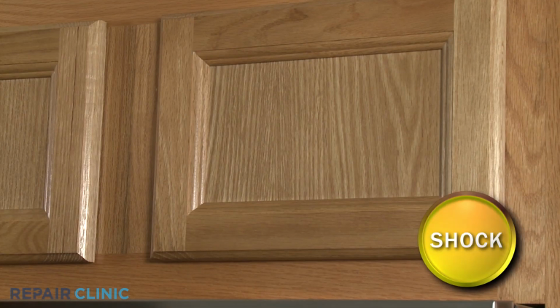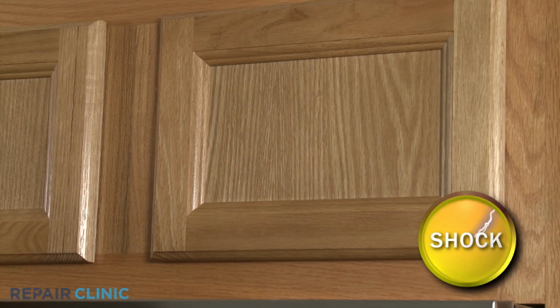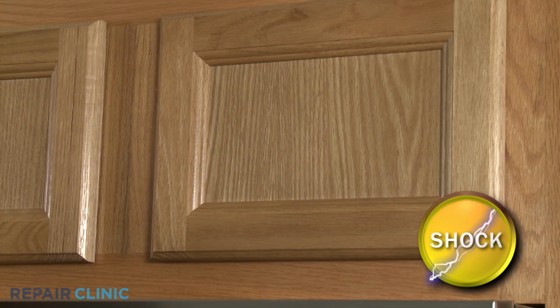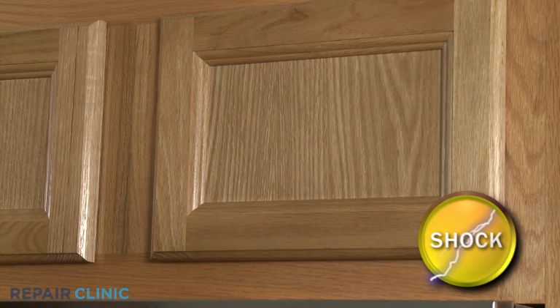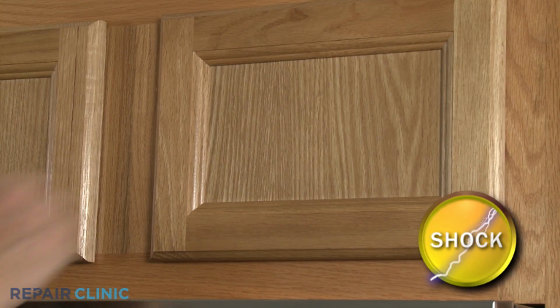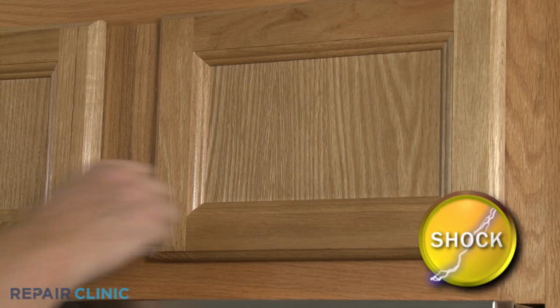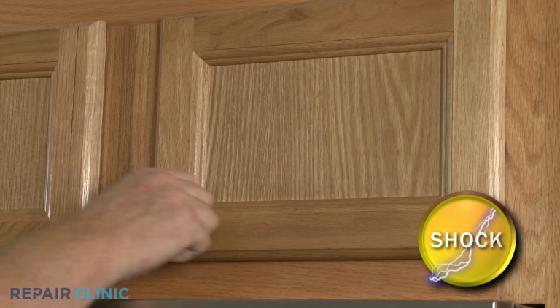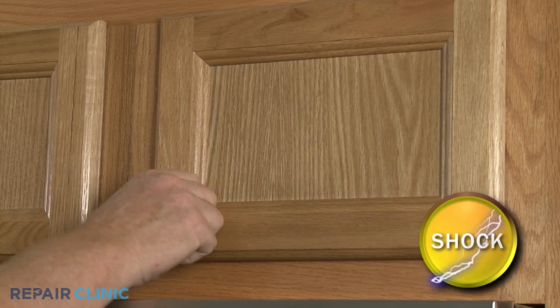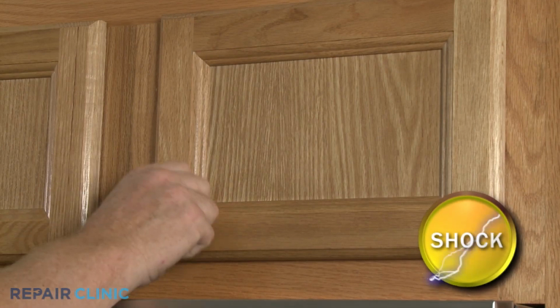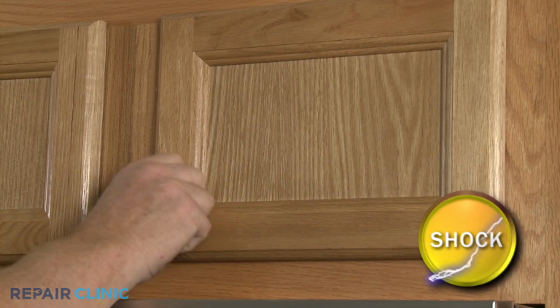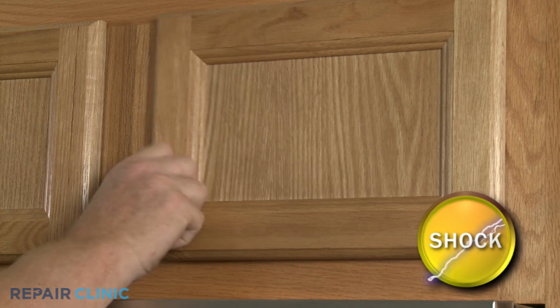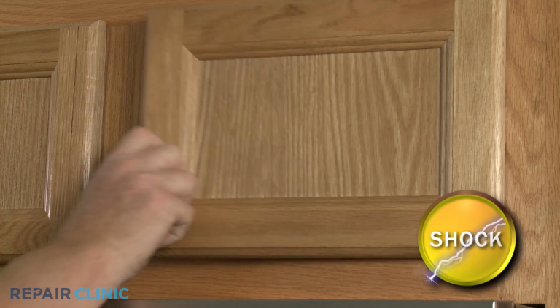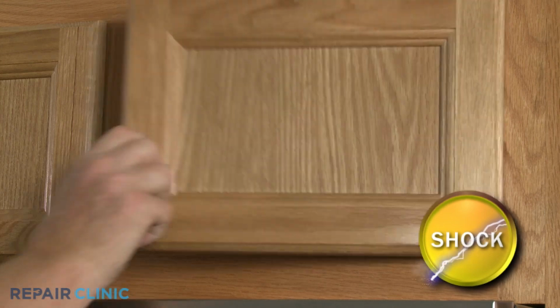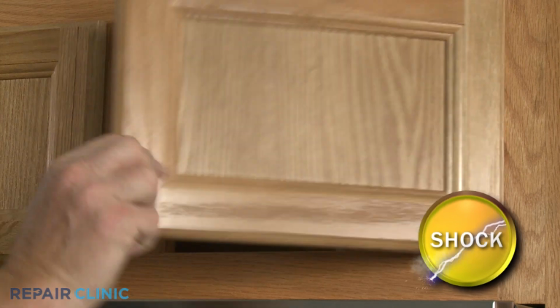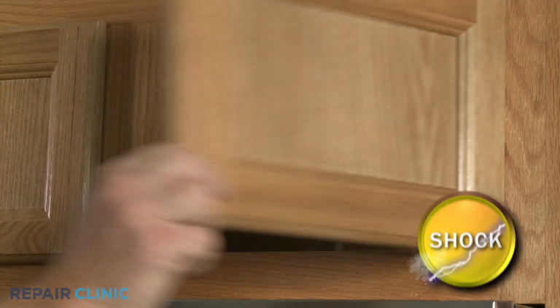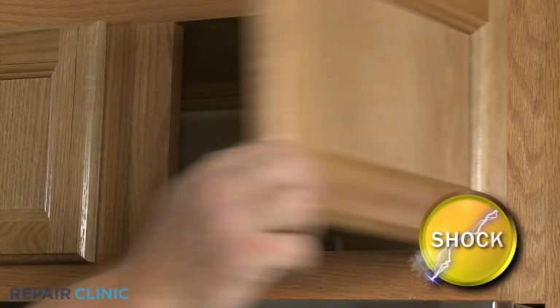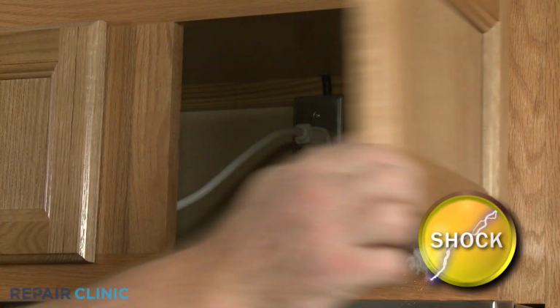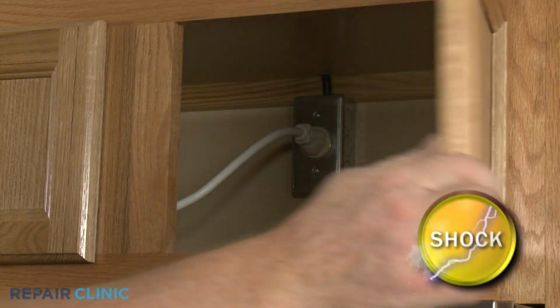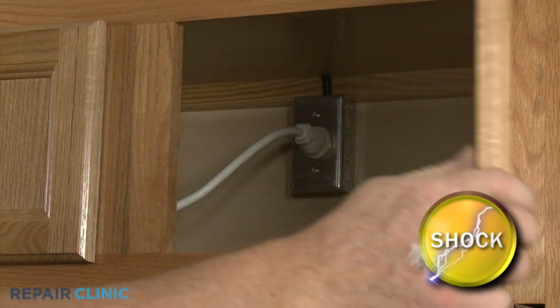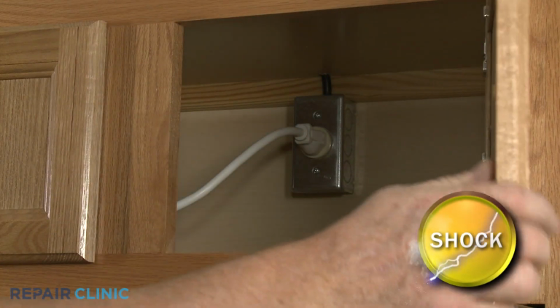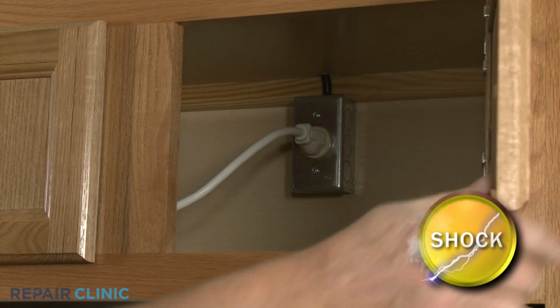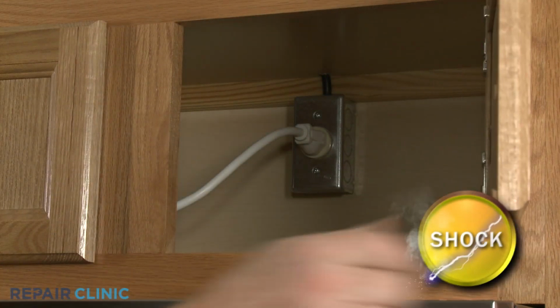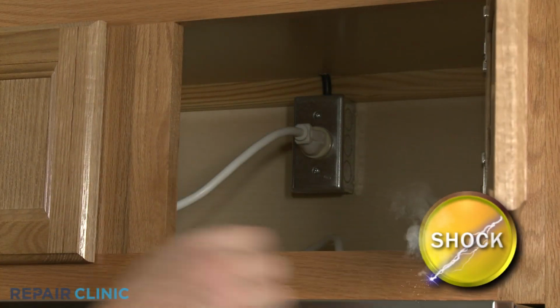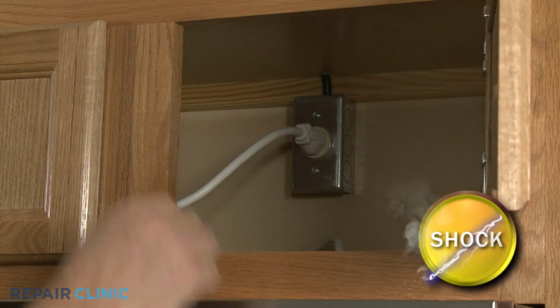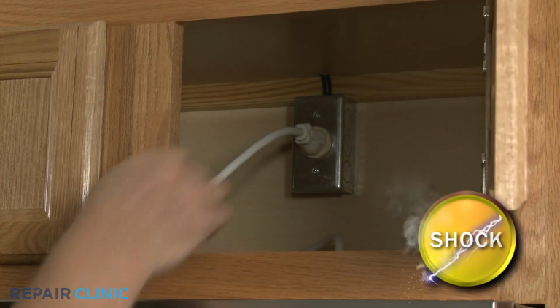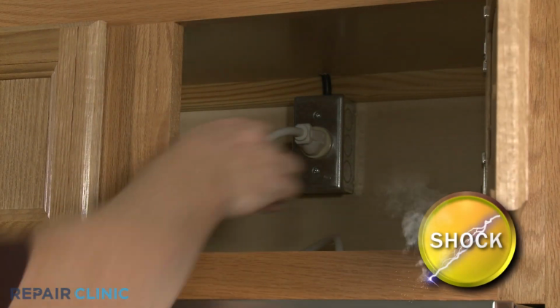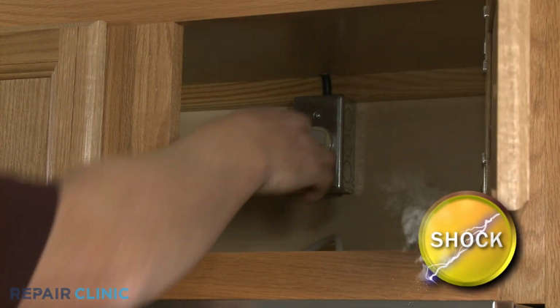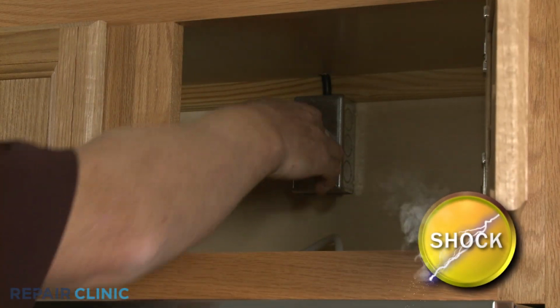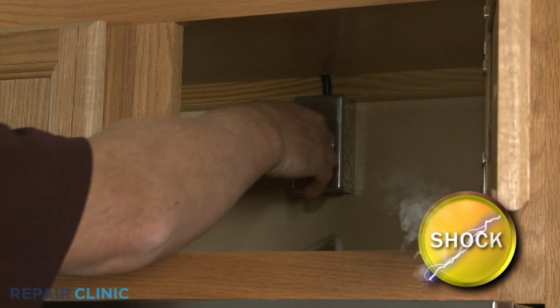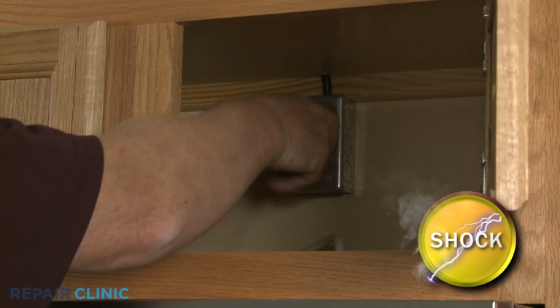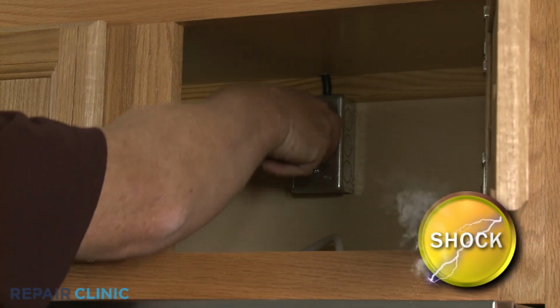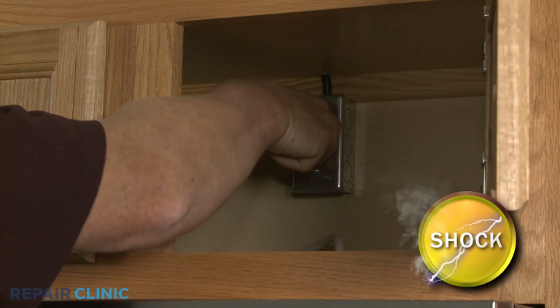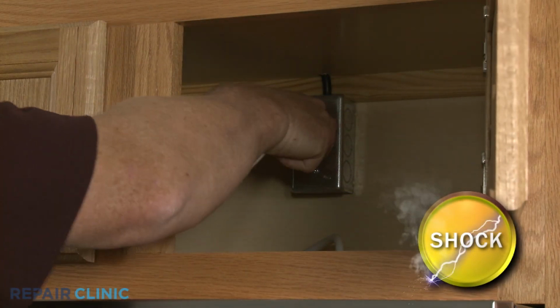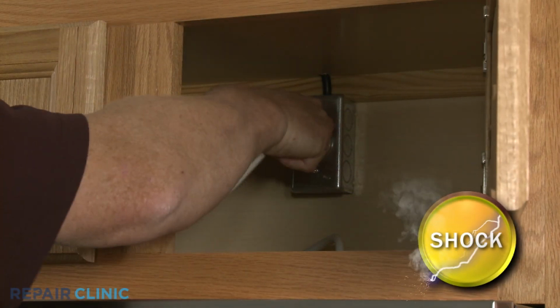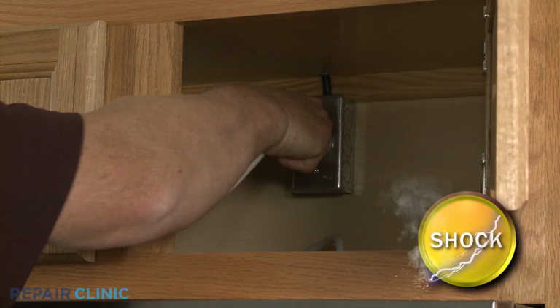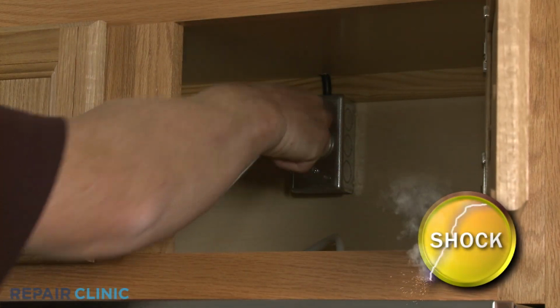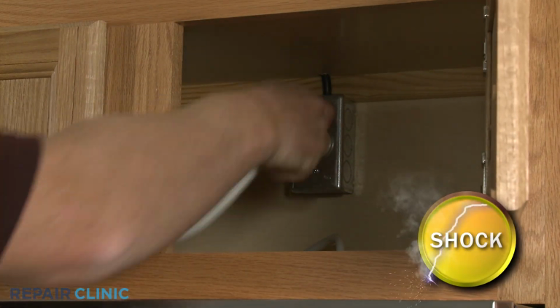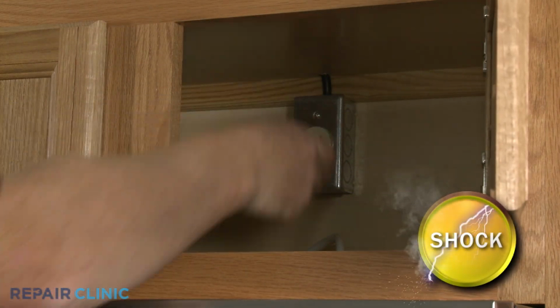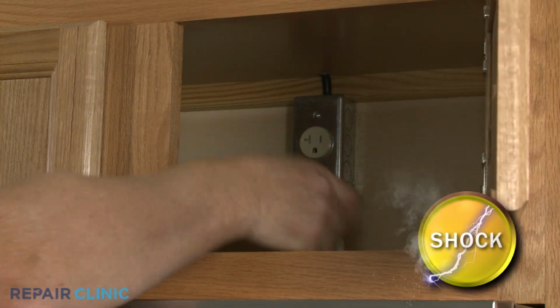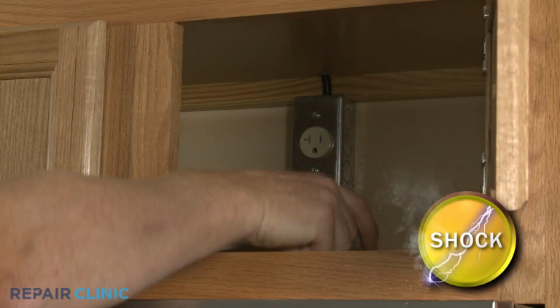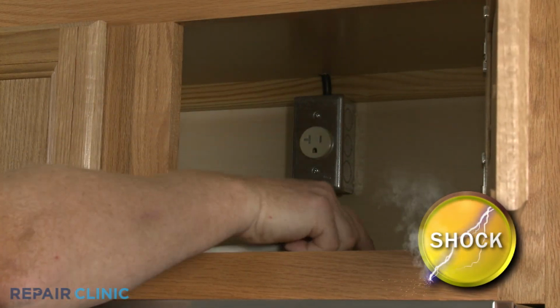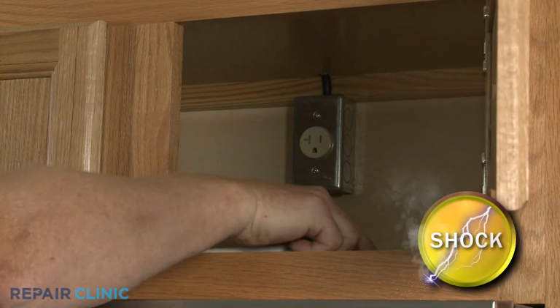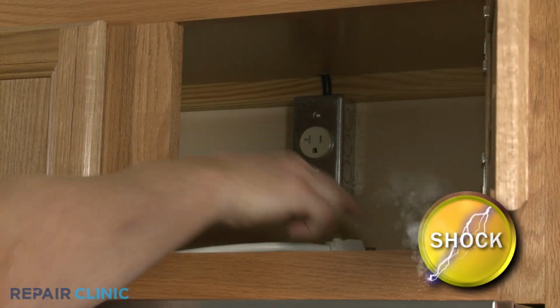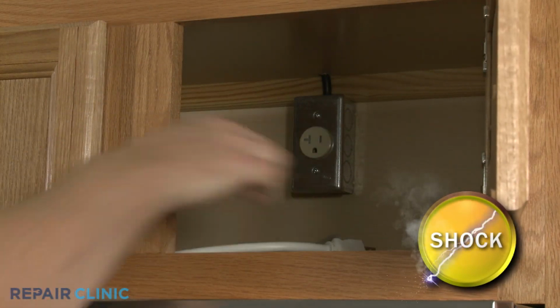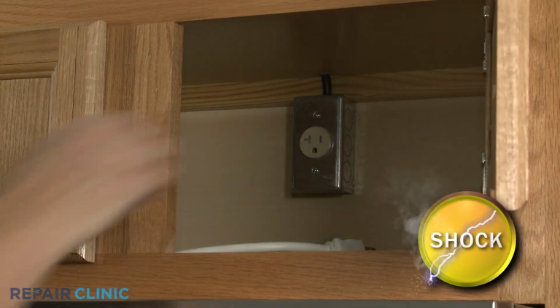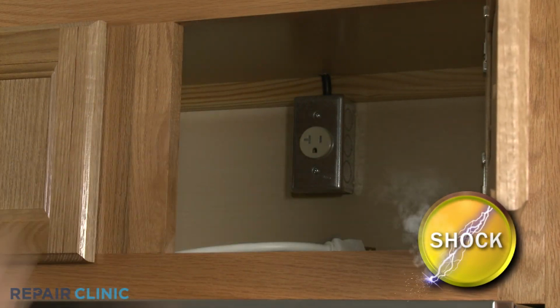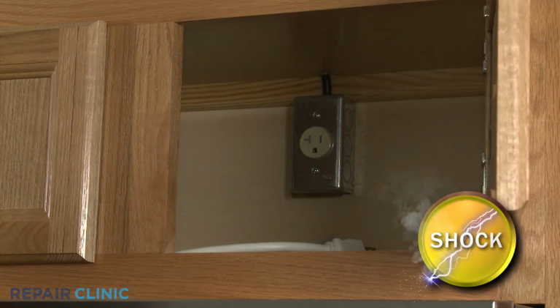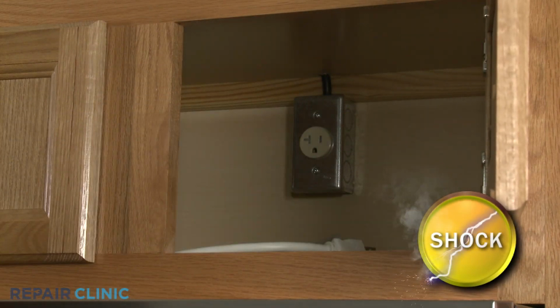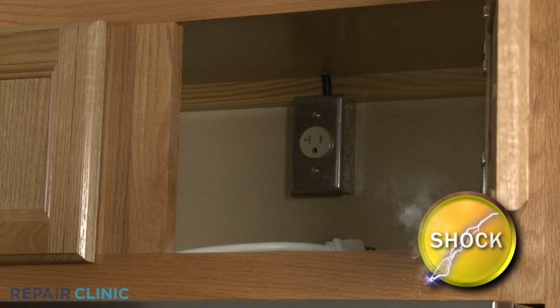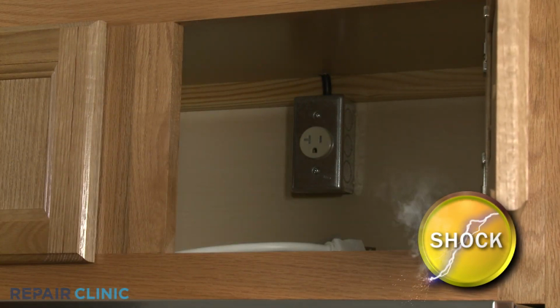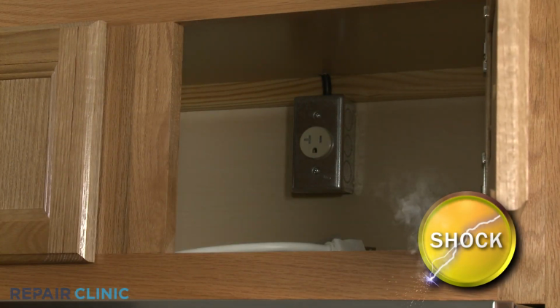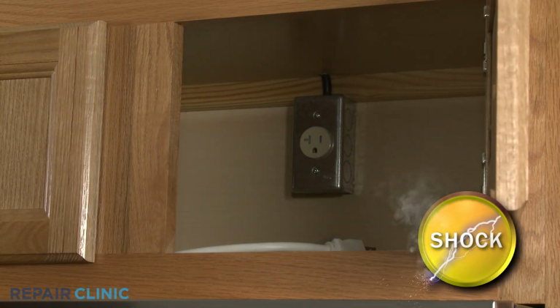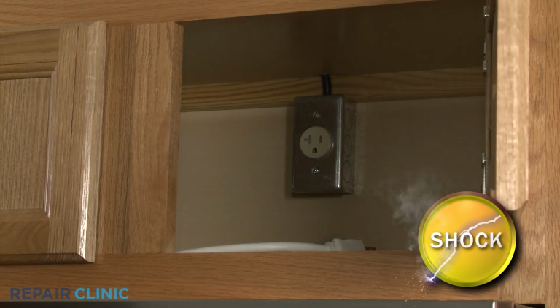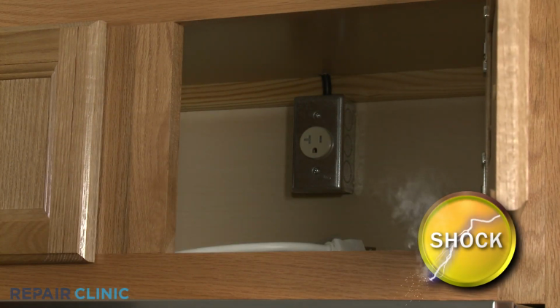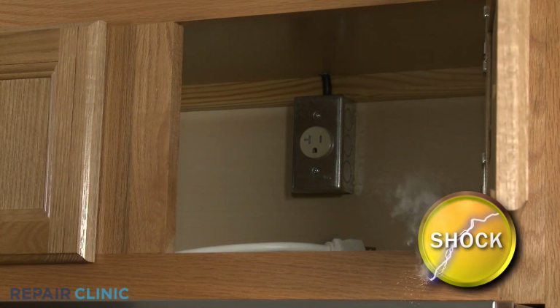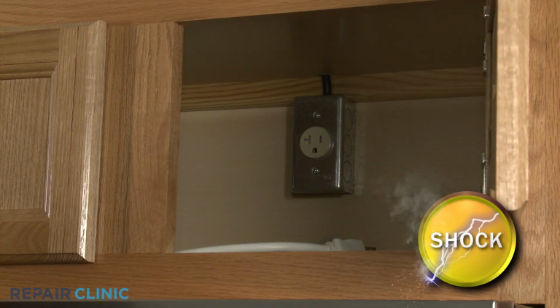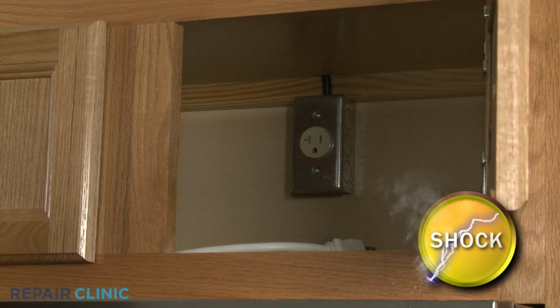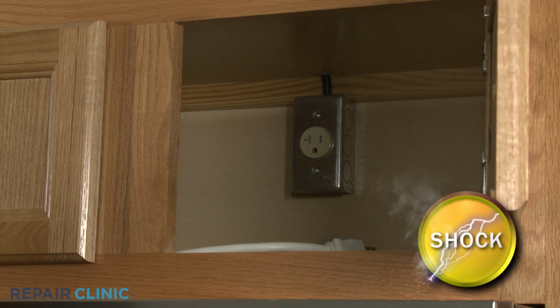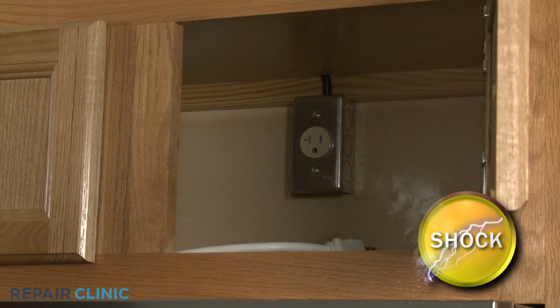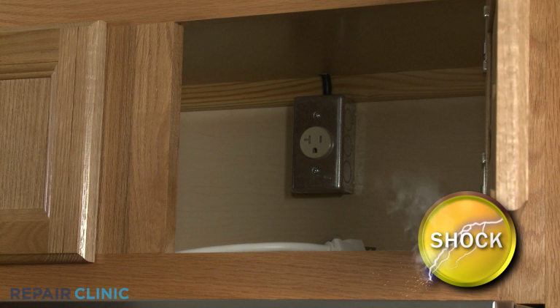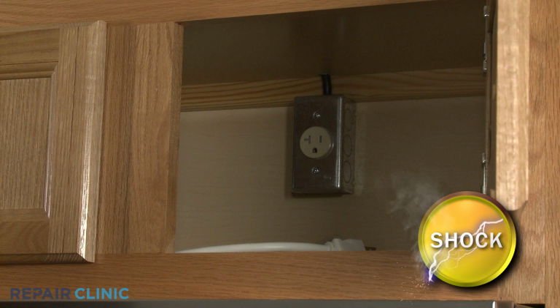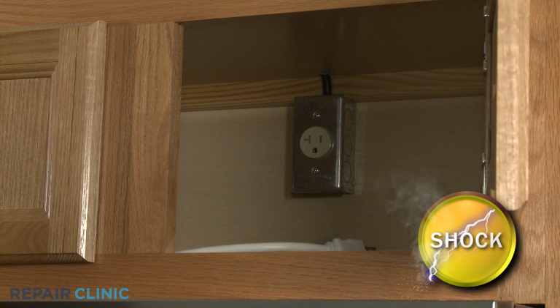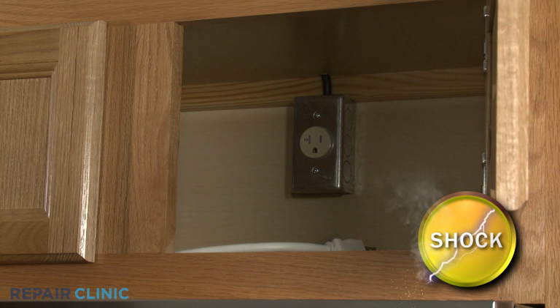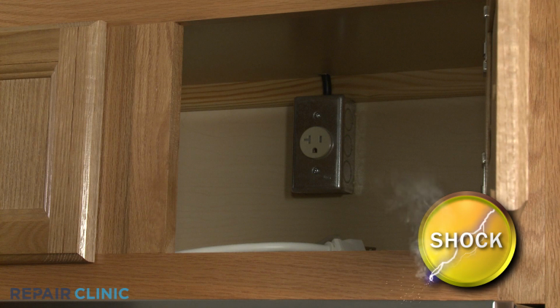Before you attempt any disassembly, be sure to unplug the appliance's power cord or shut off the power supply.